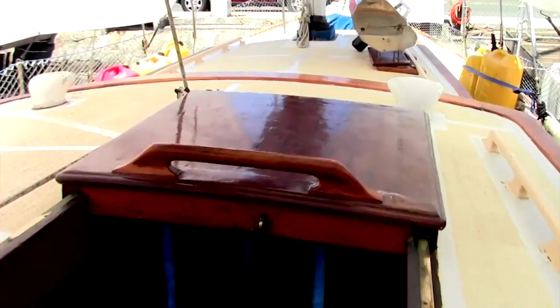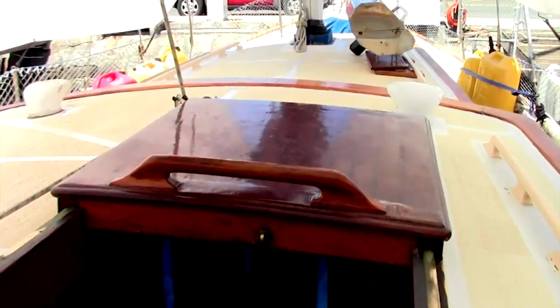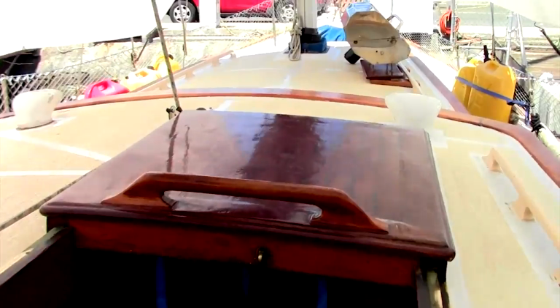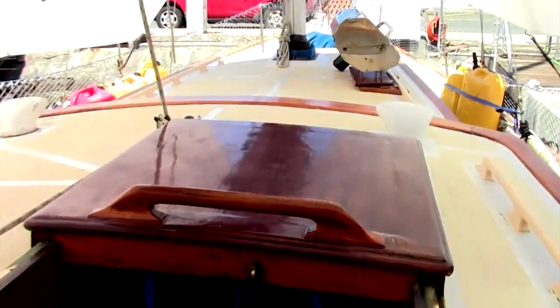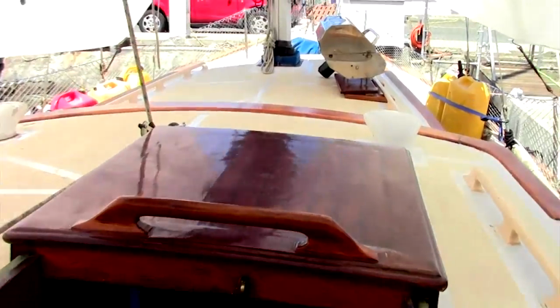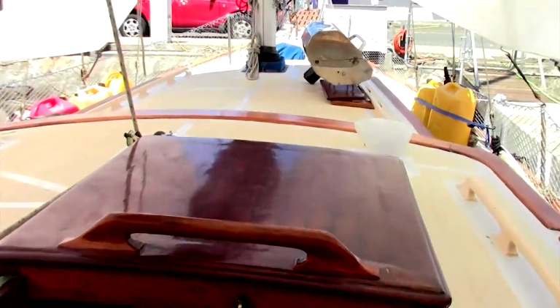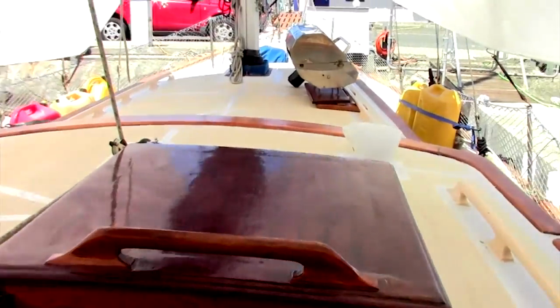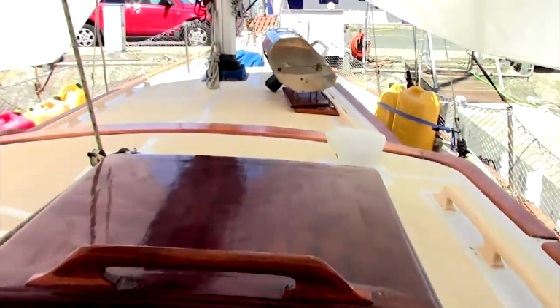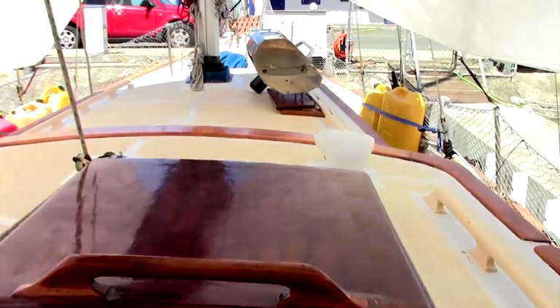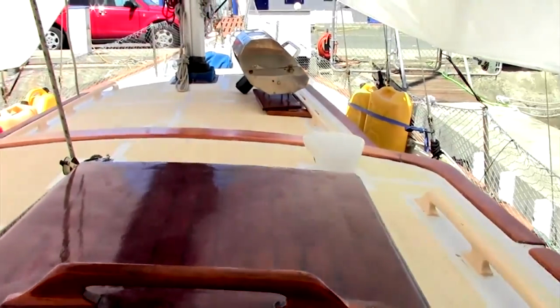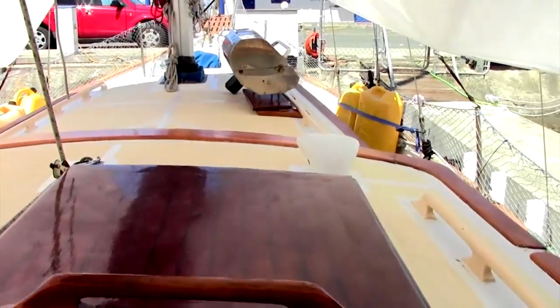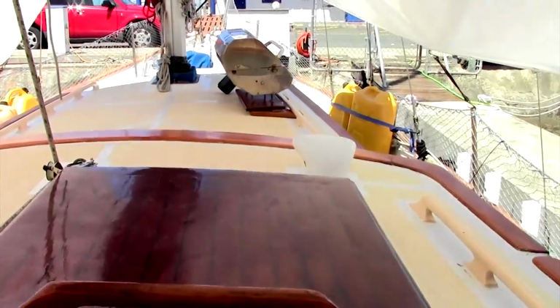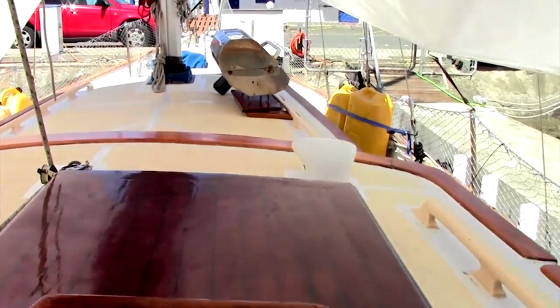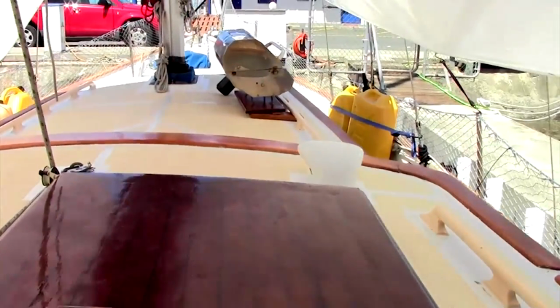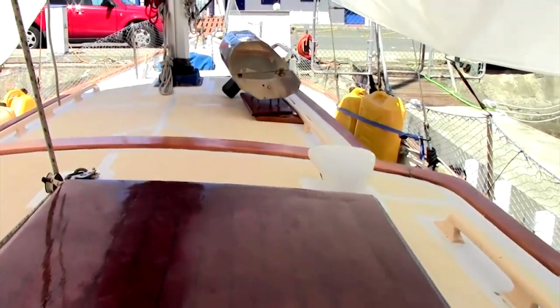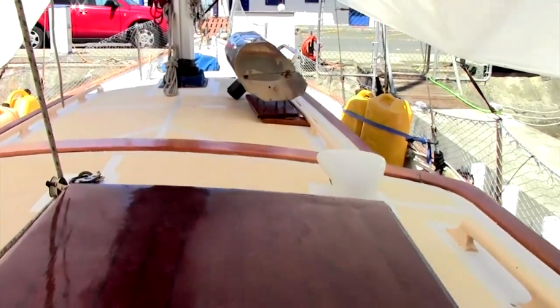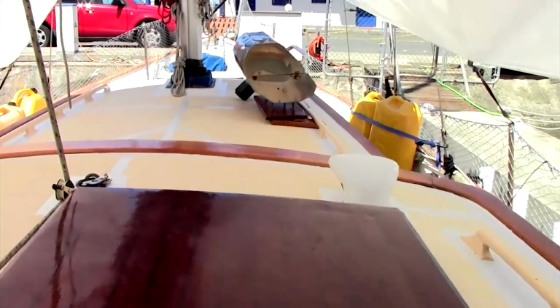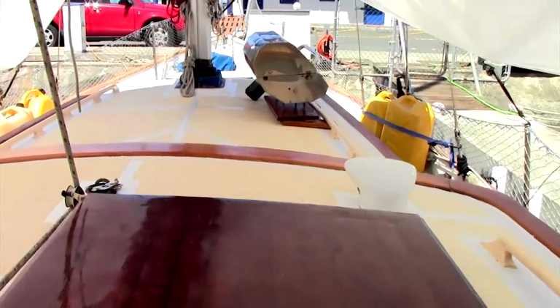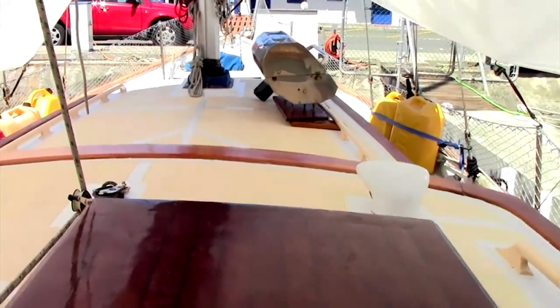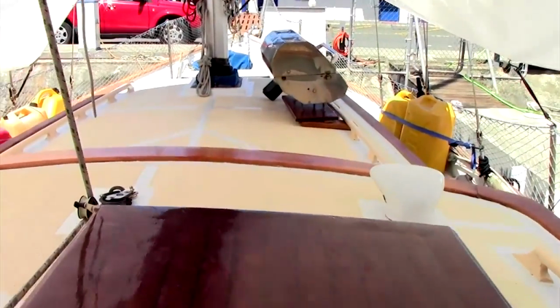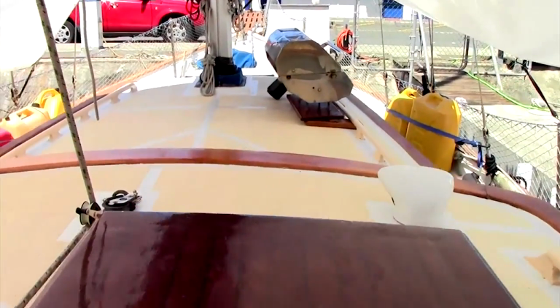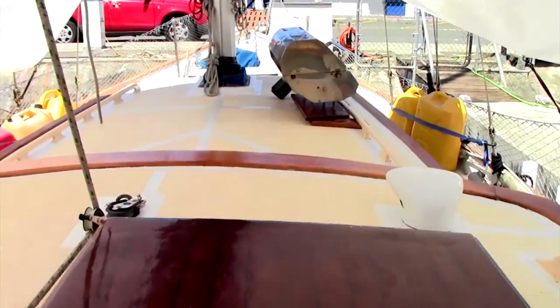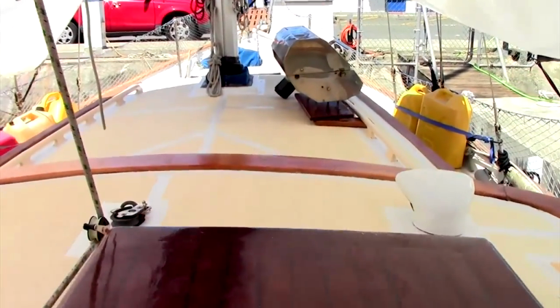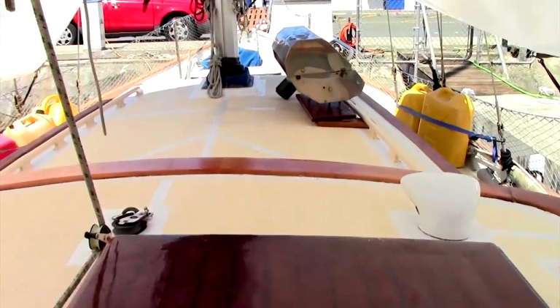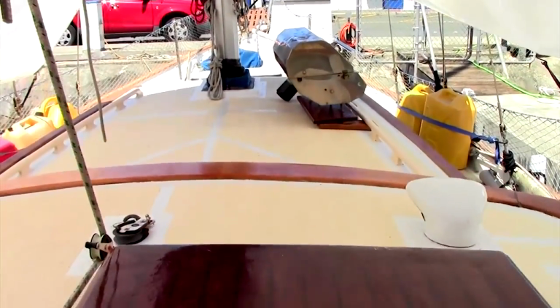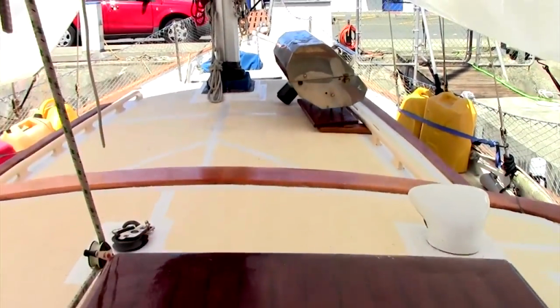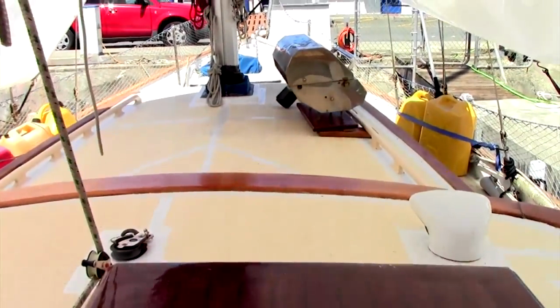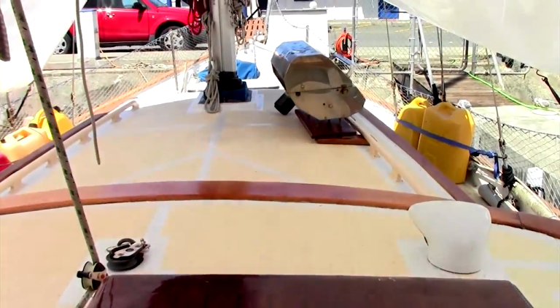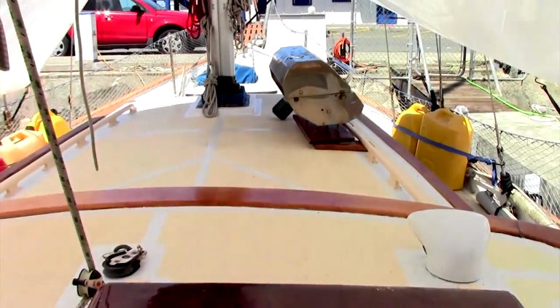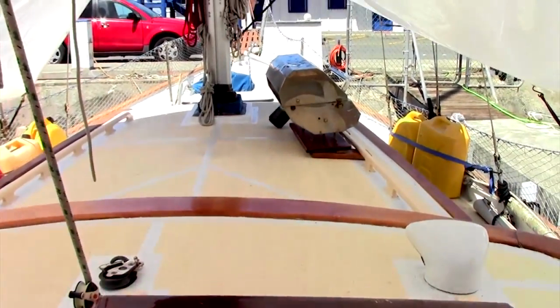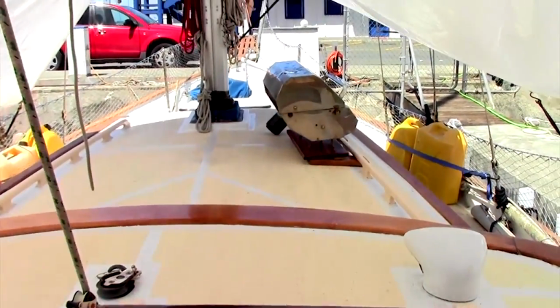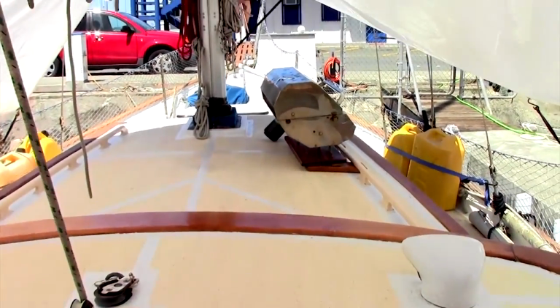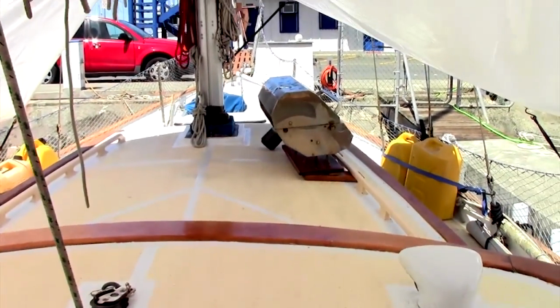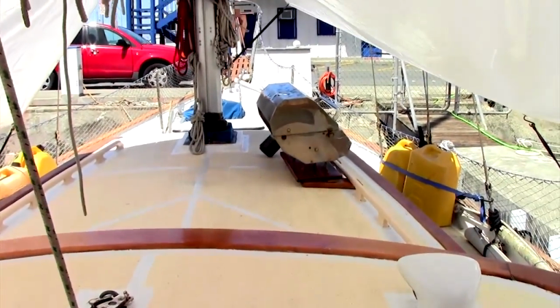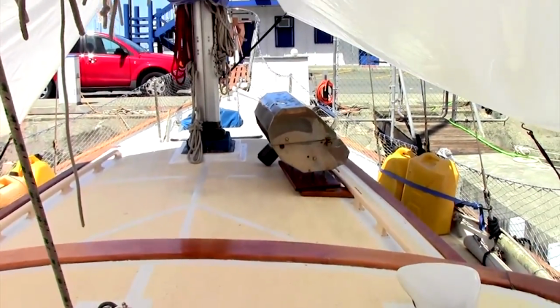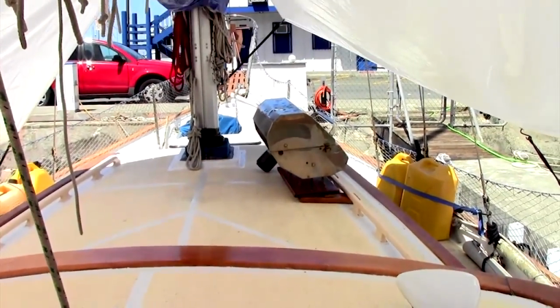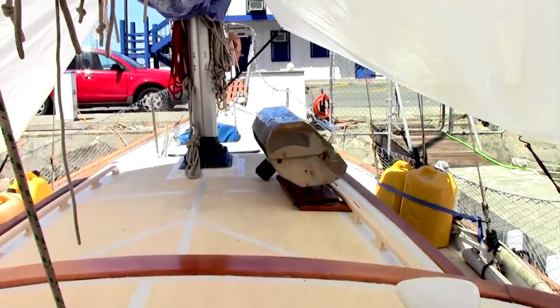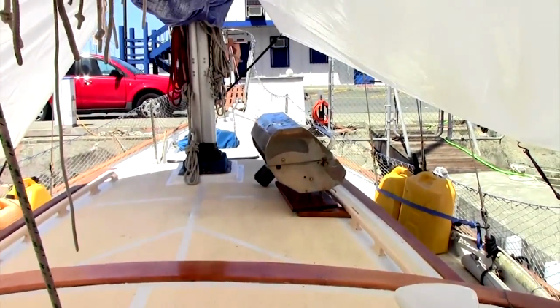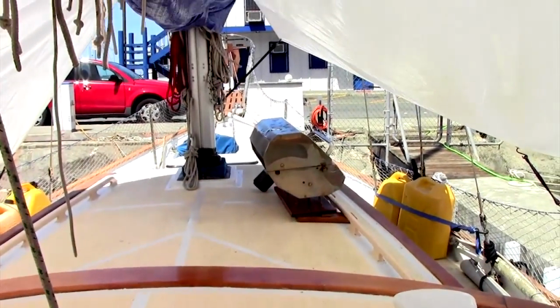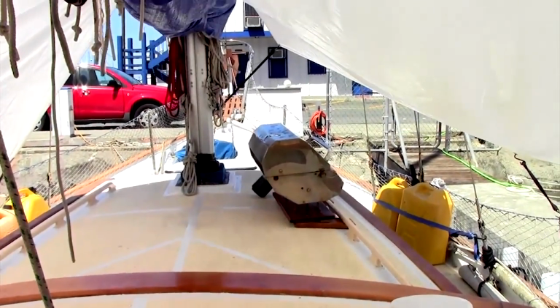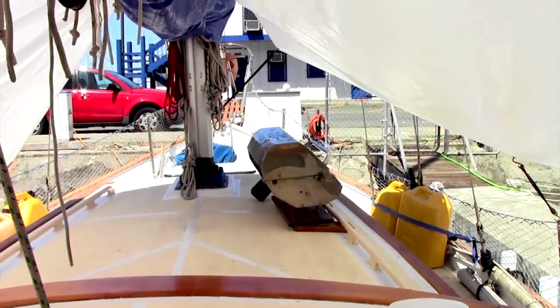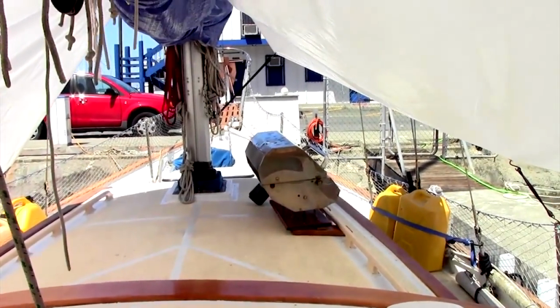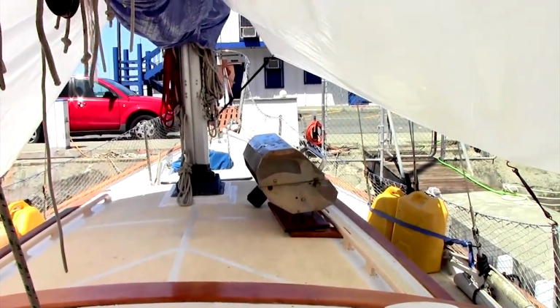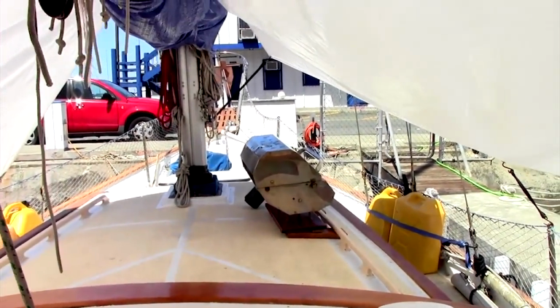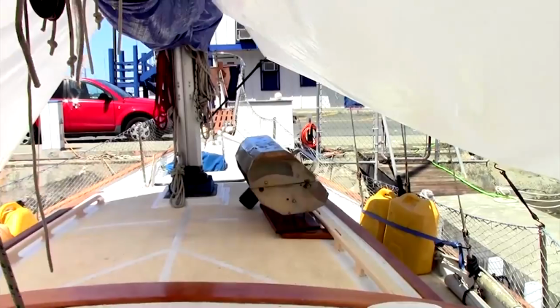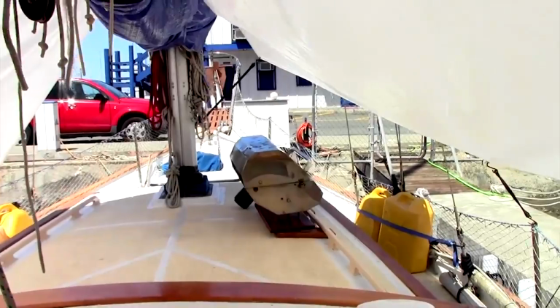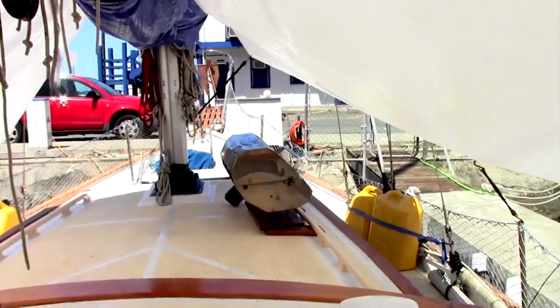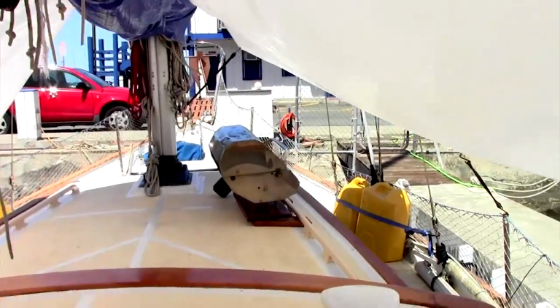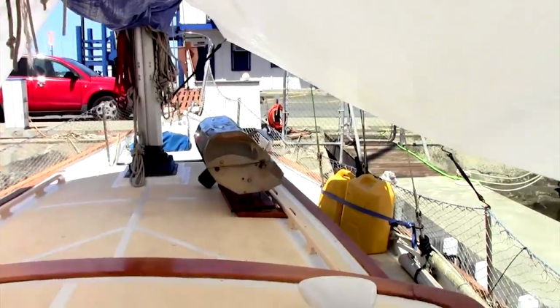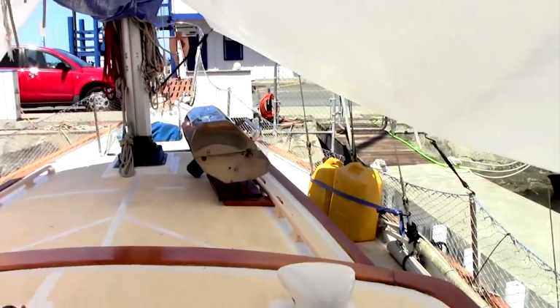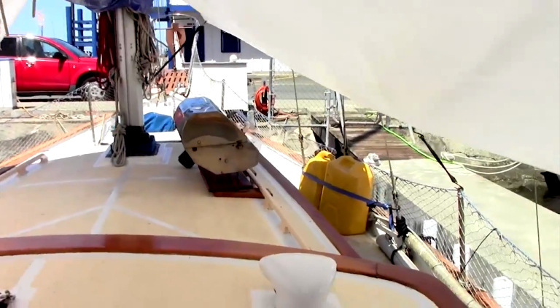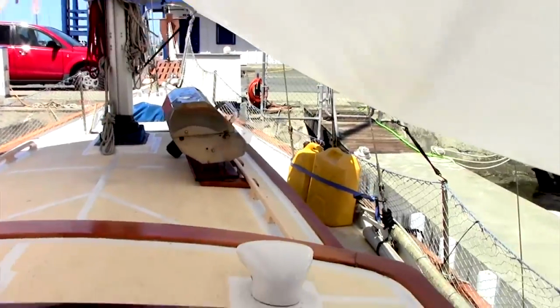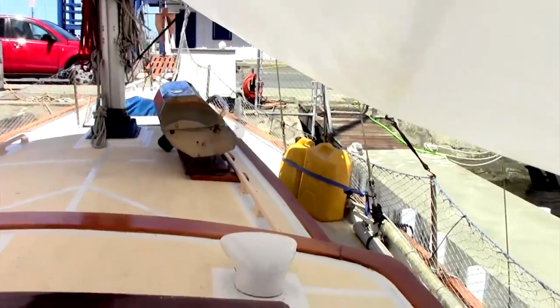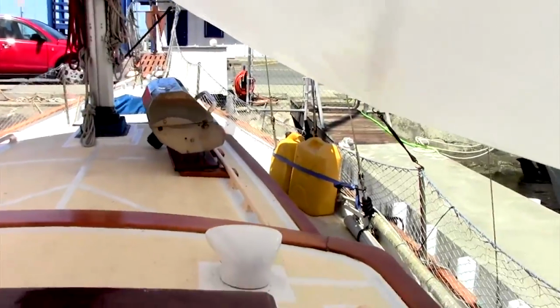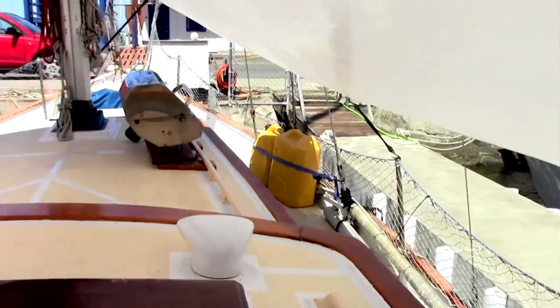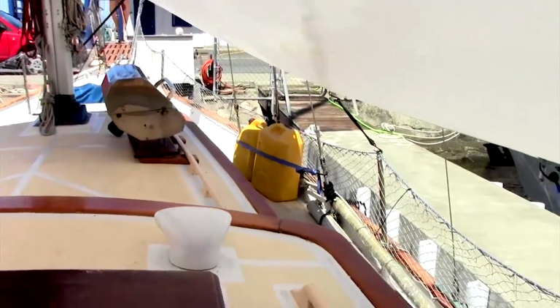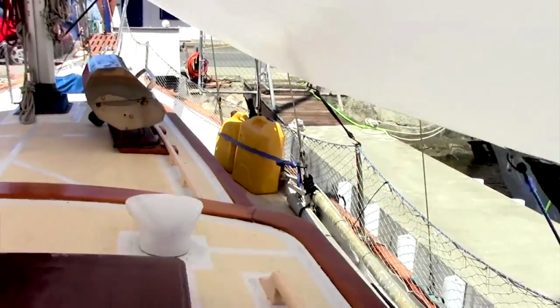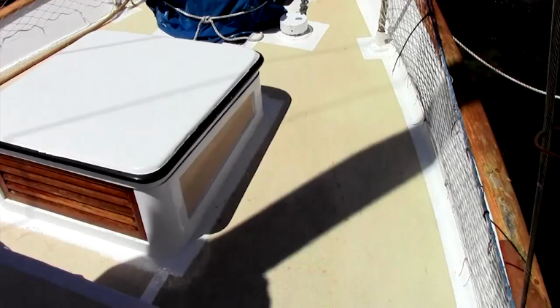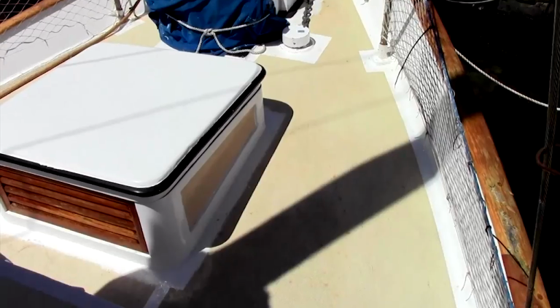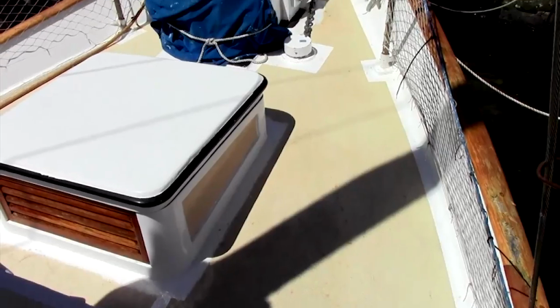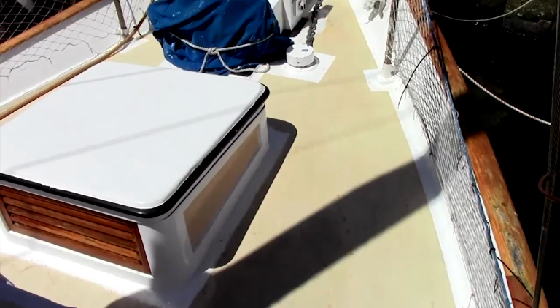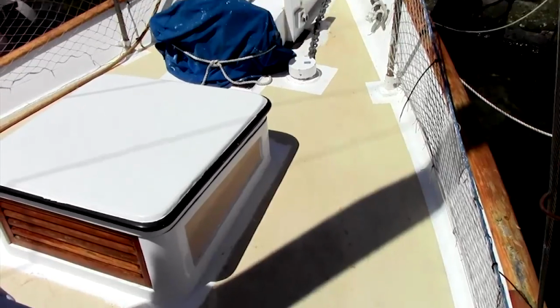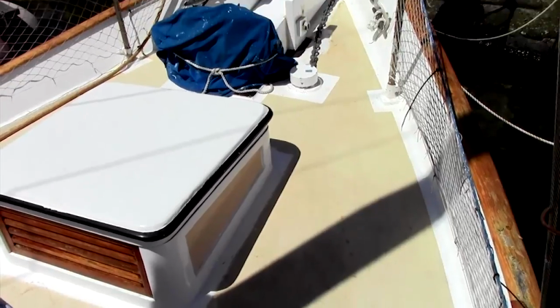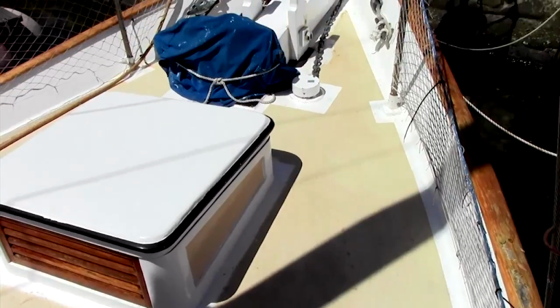The grill you see here can be moved anywhere on the boat that there is a handrail. It is designed to fit directly underneath any of the handrails.